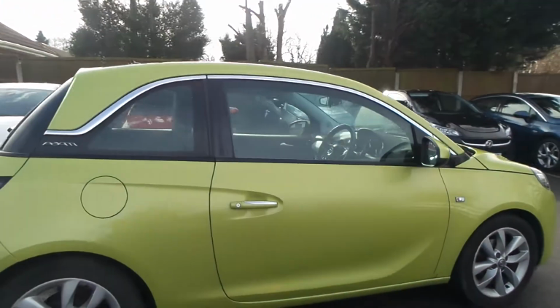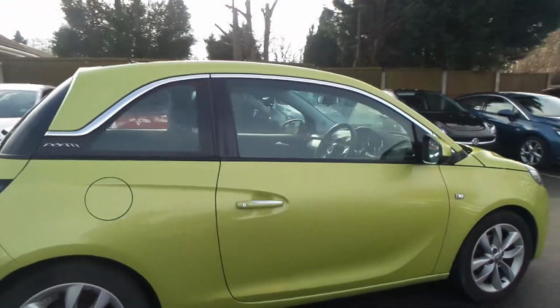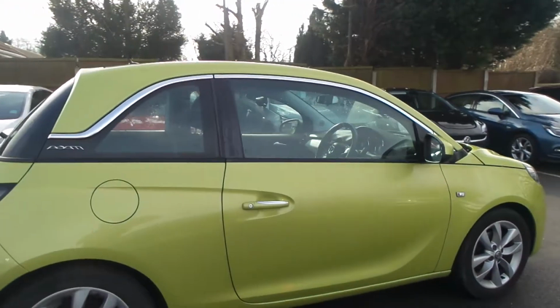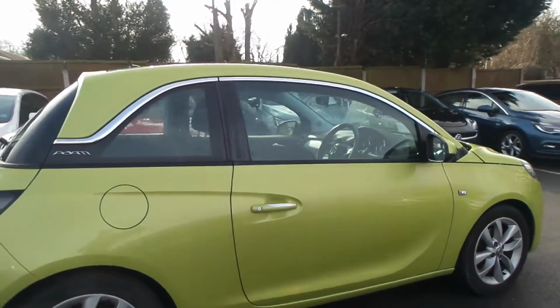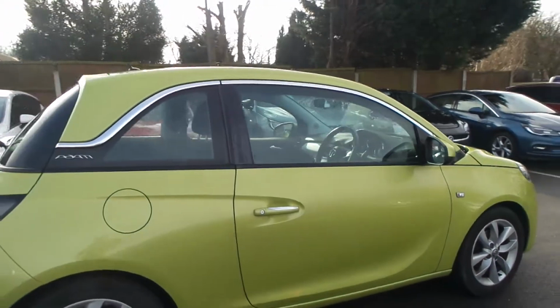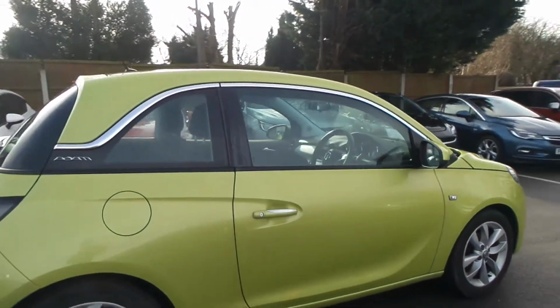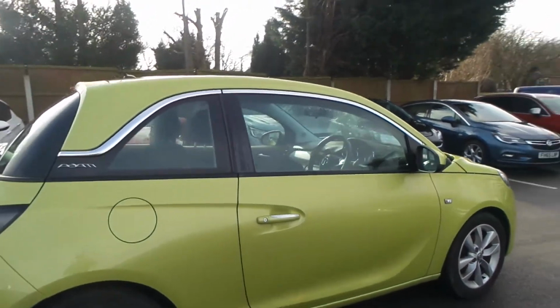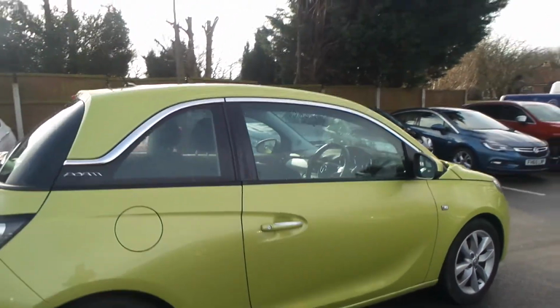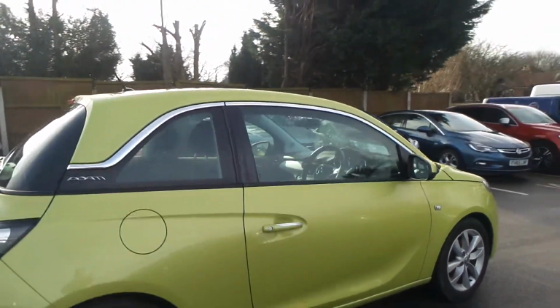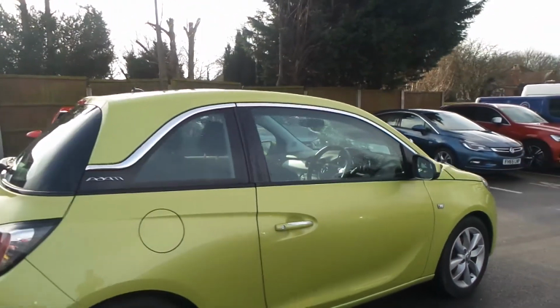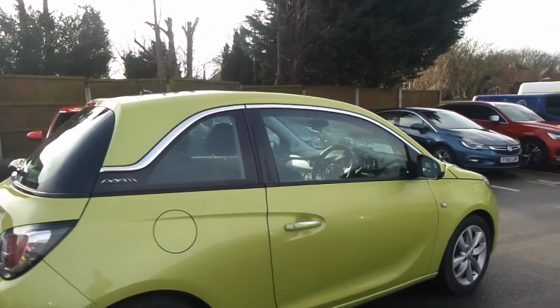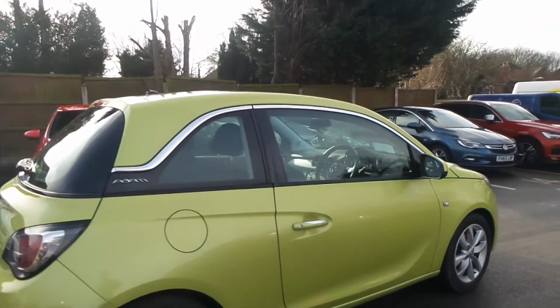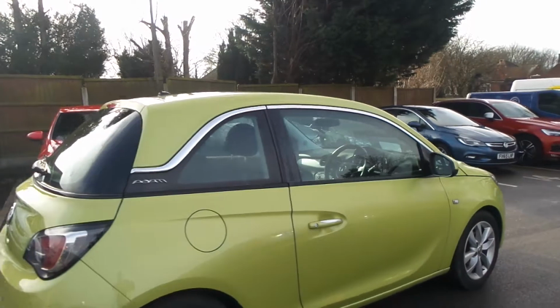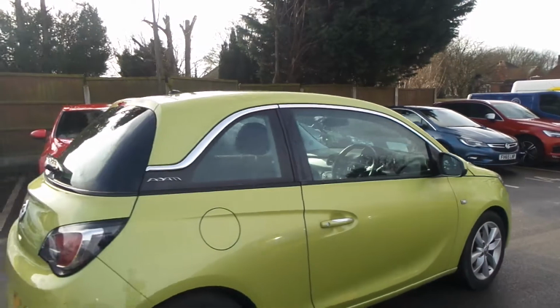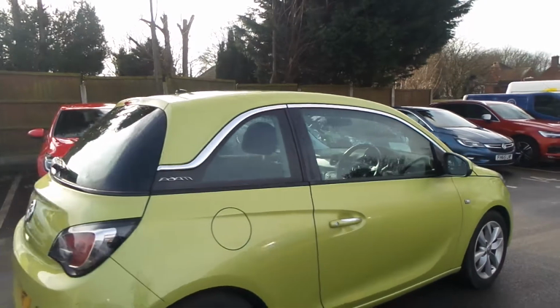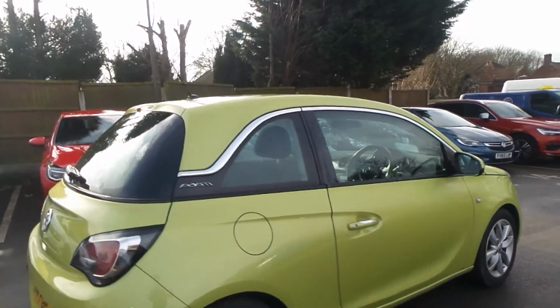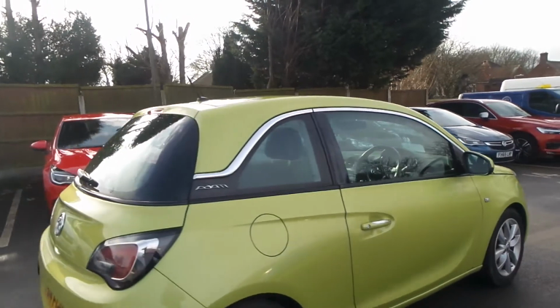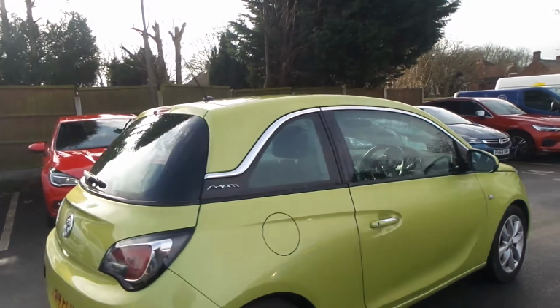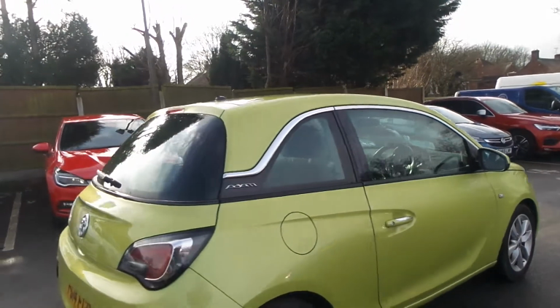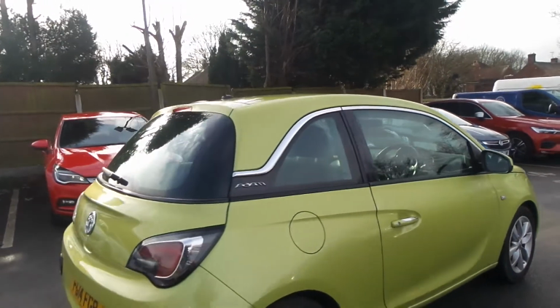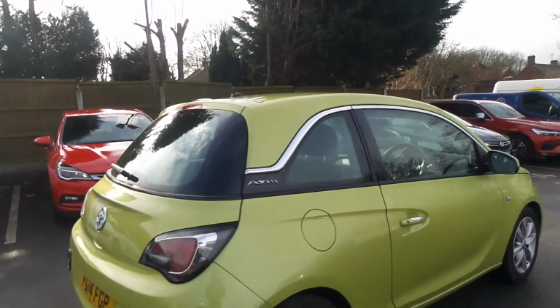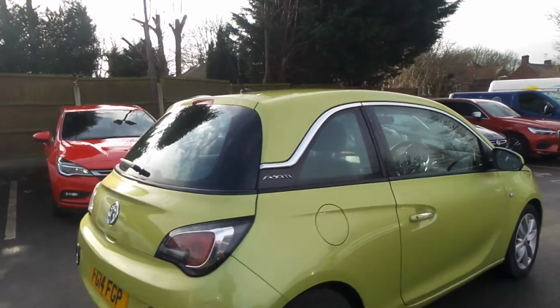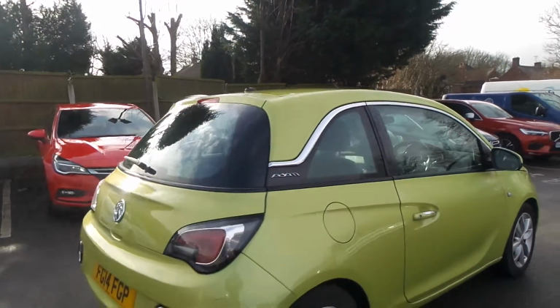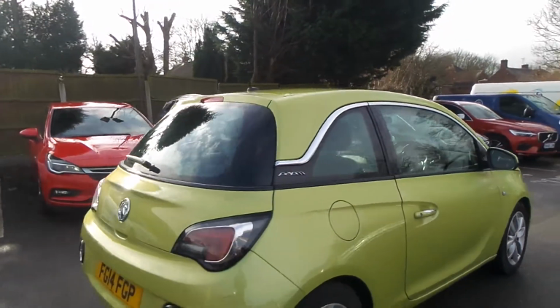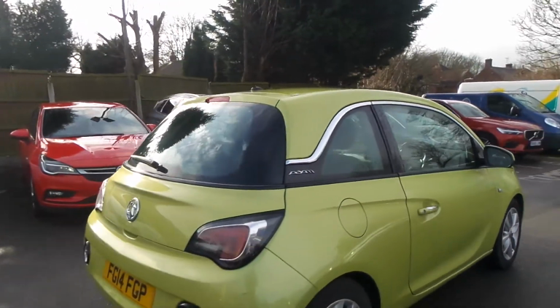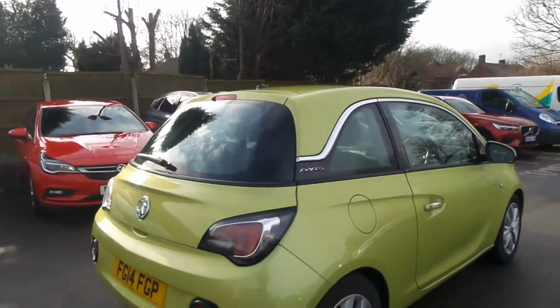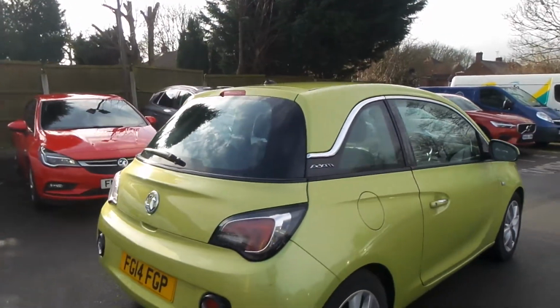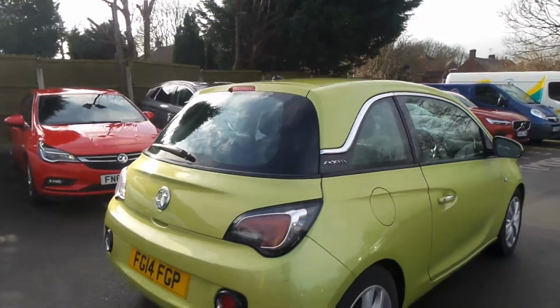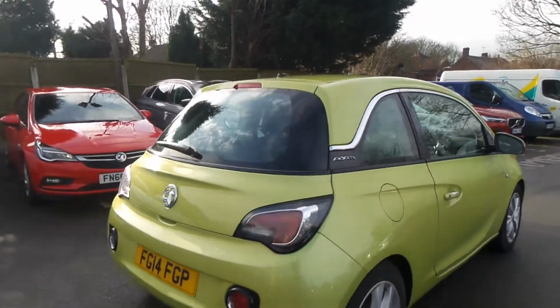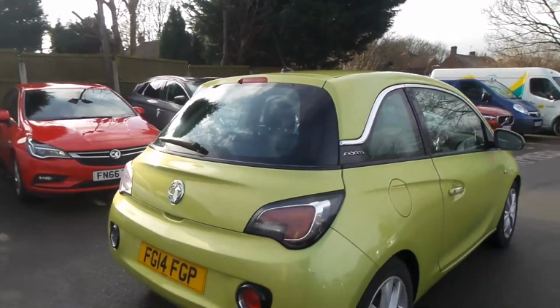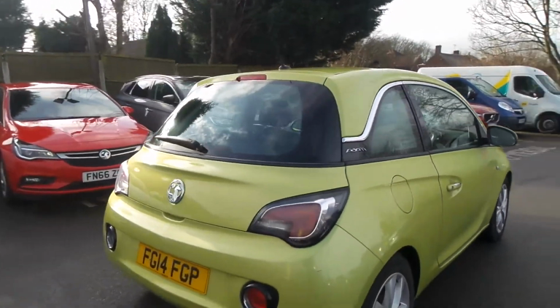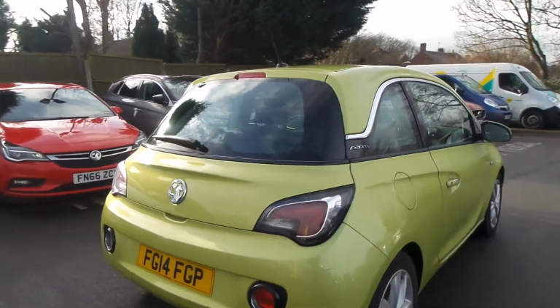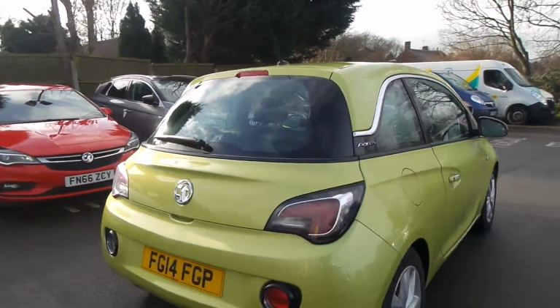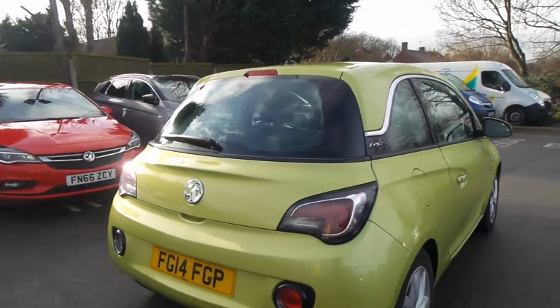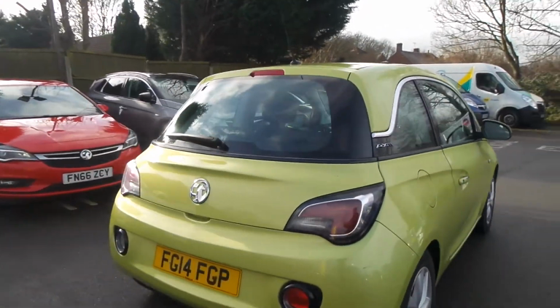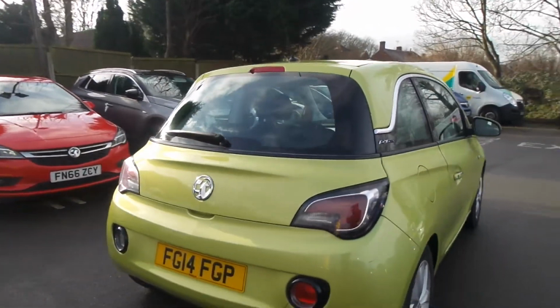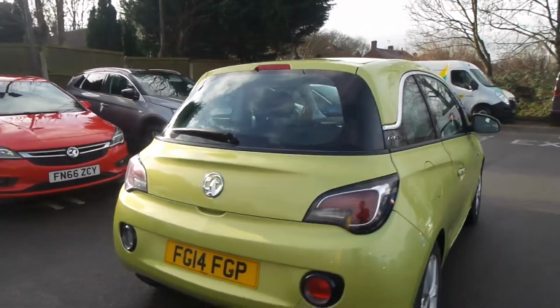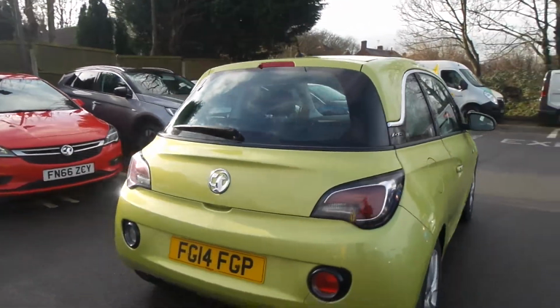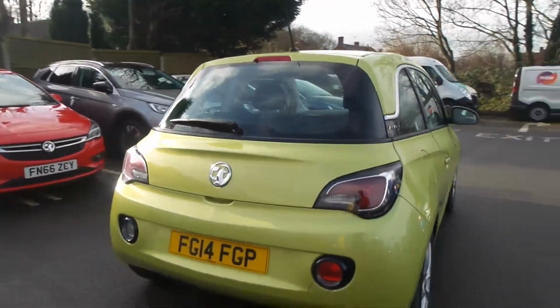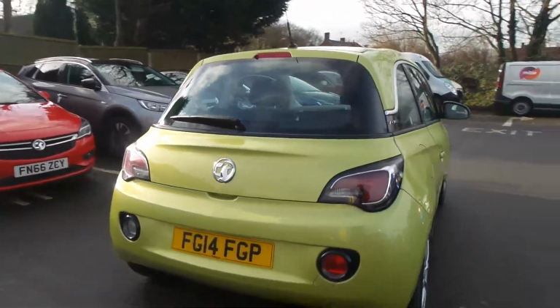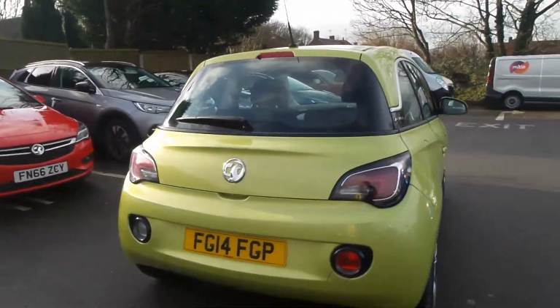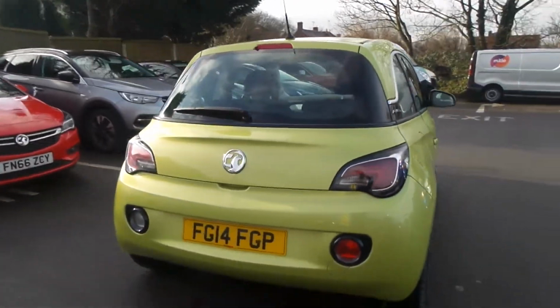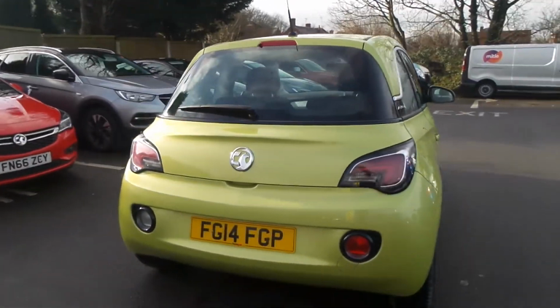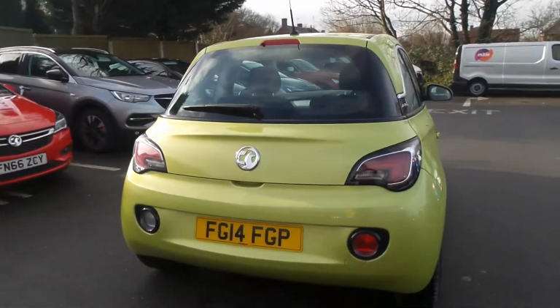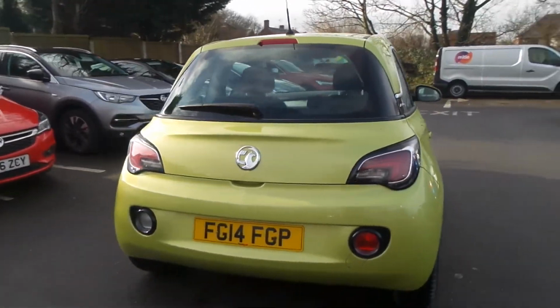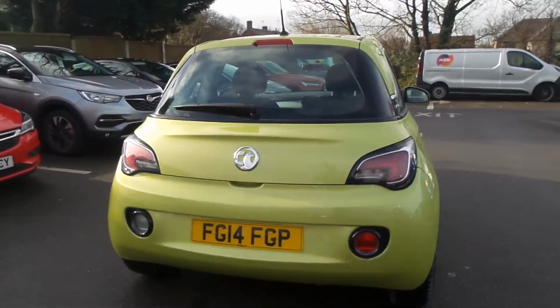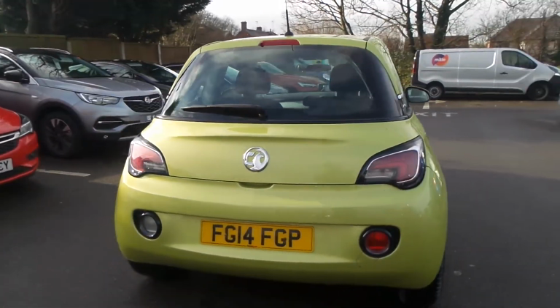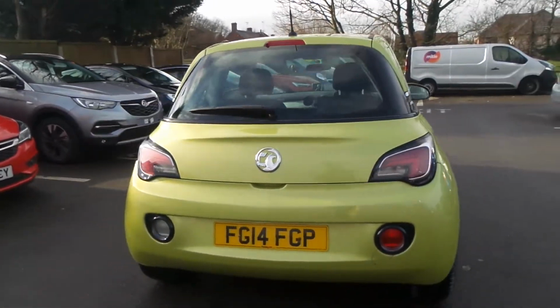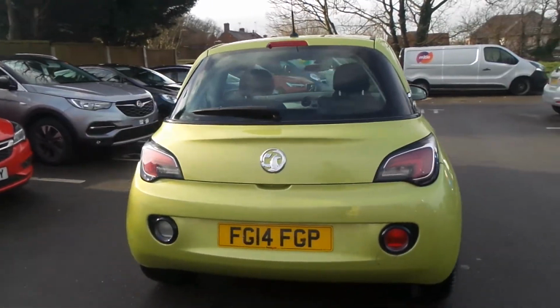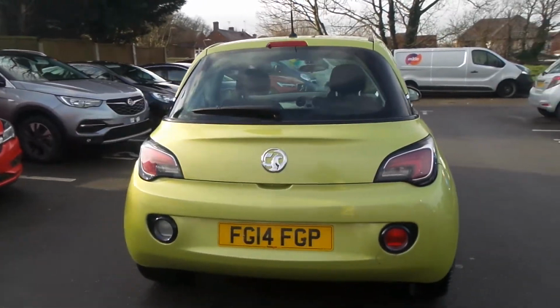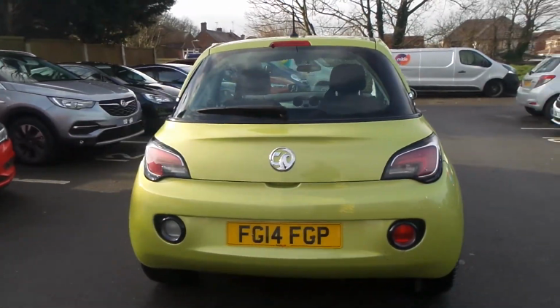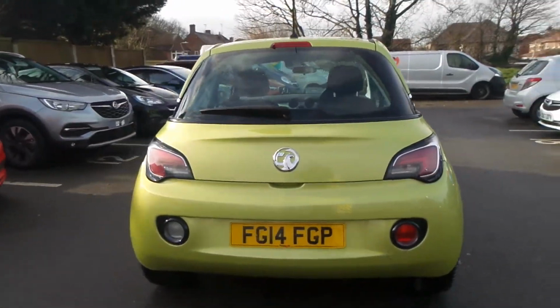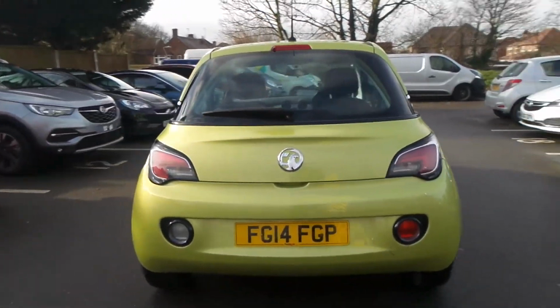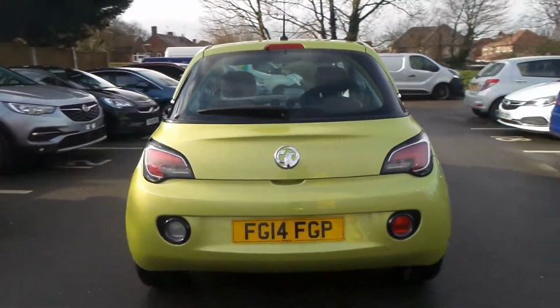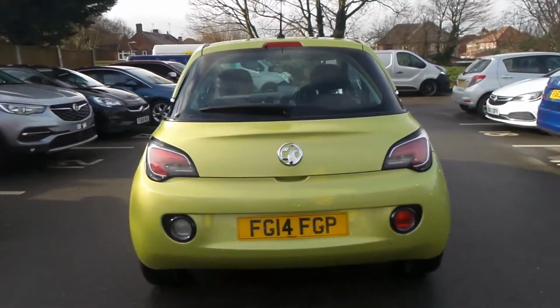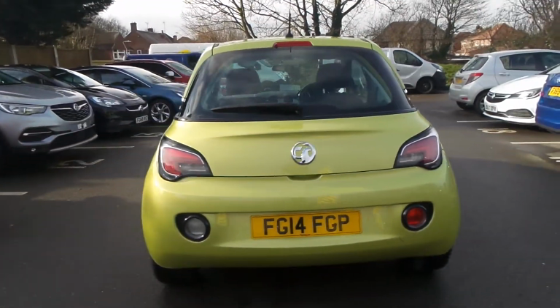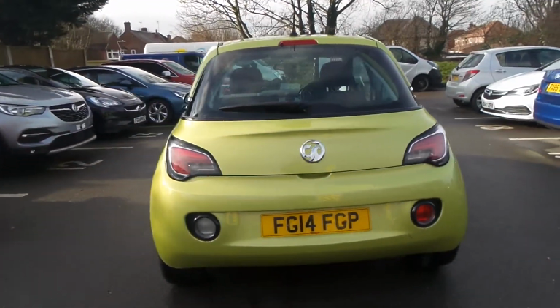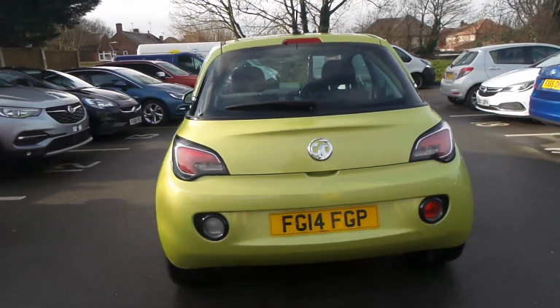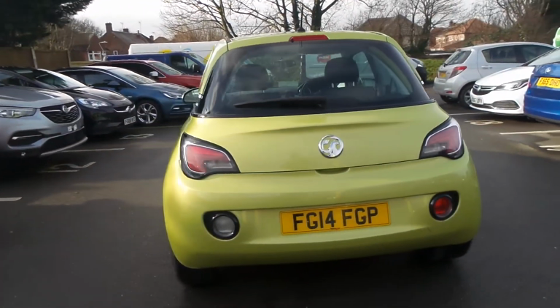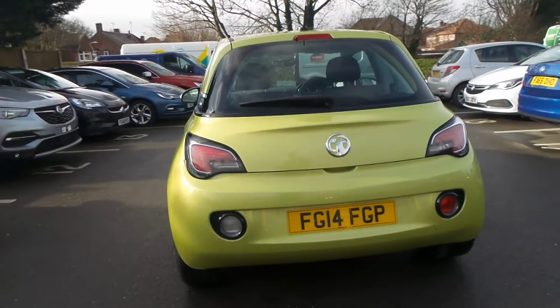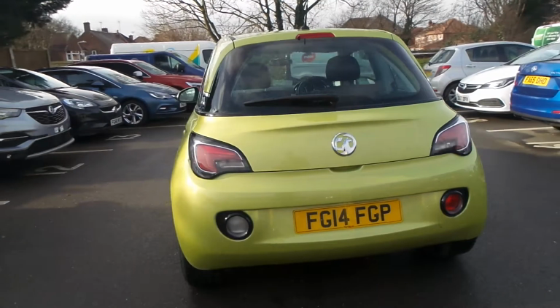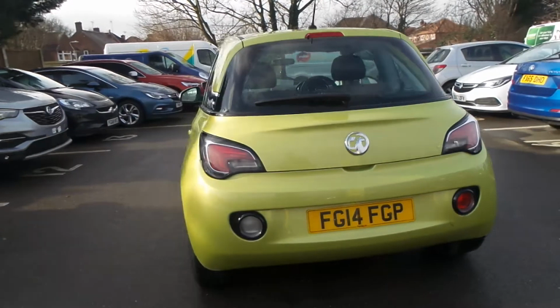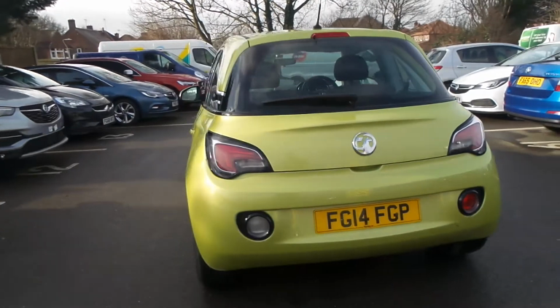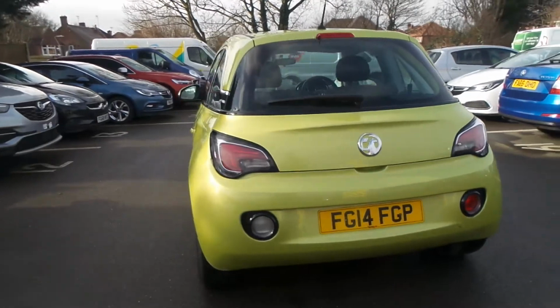Exterior highlights include 16 inch alloys, LED lights, front fog lamps, electric front windows and electric door mirrors.